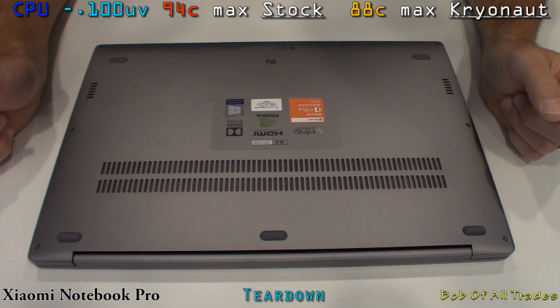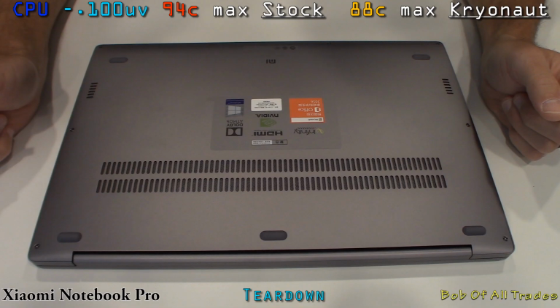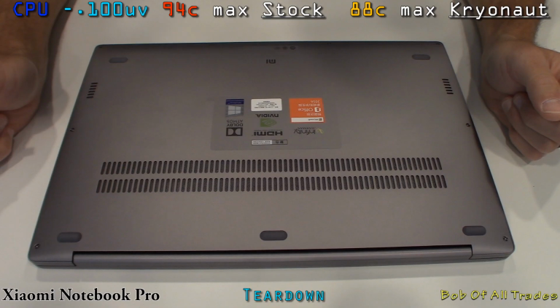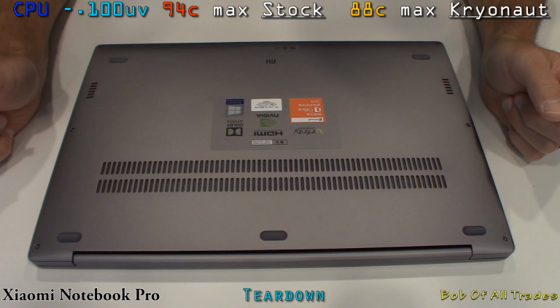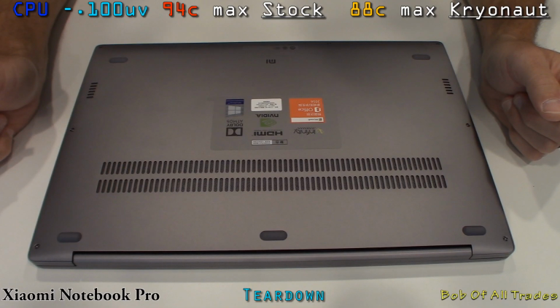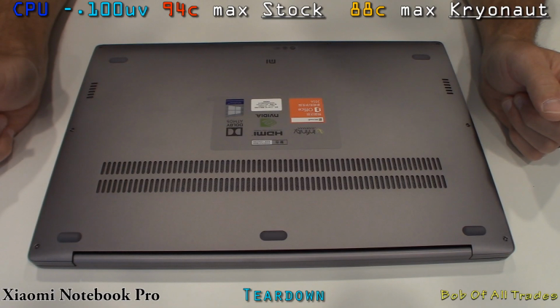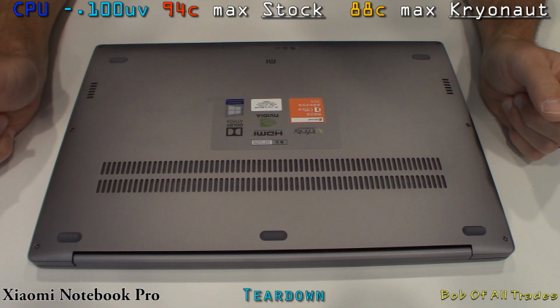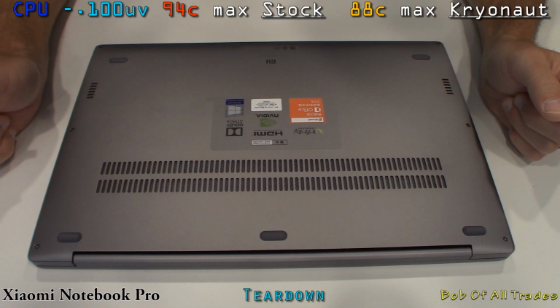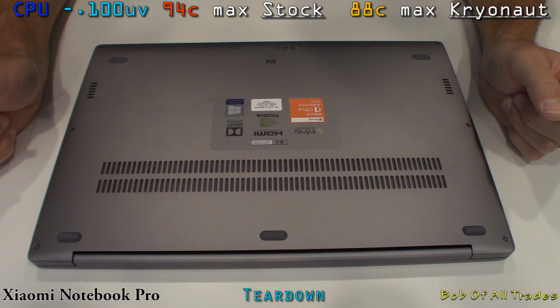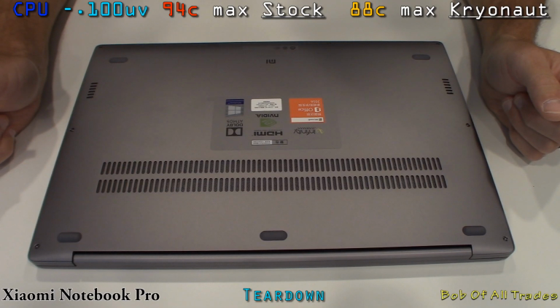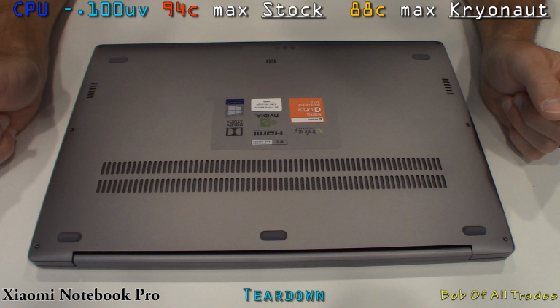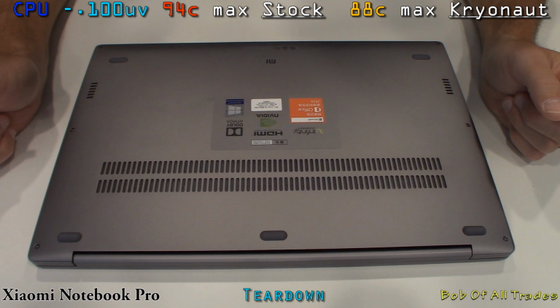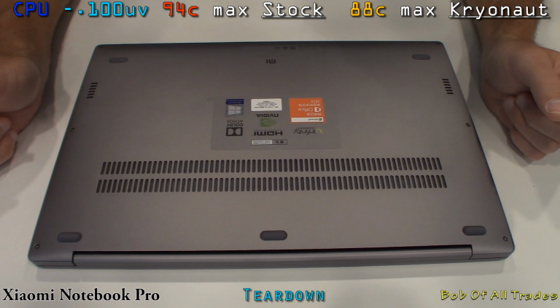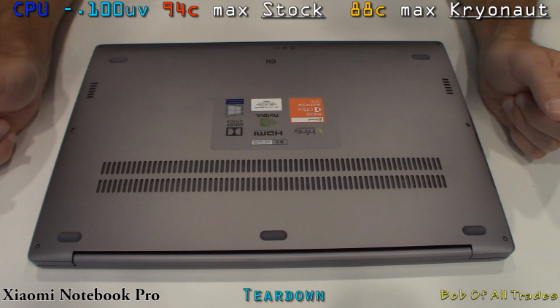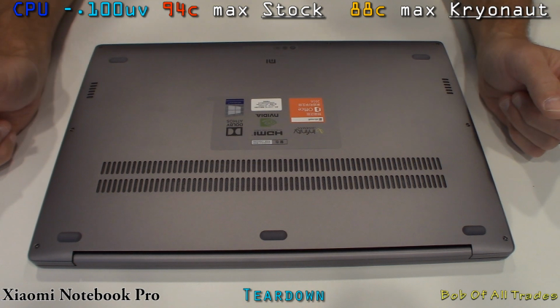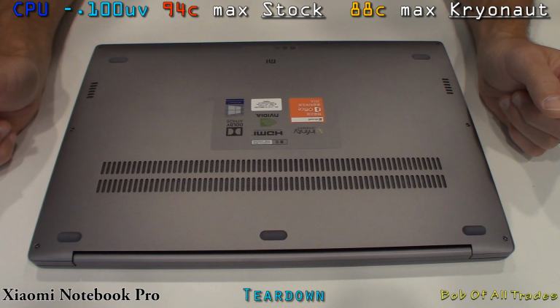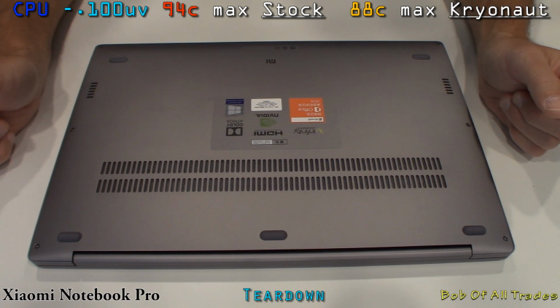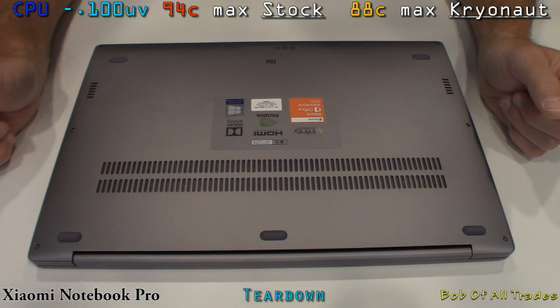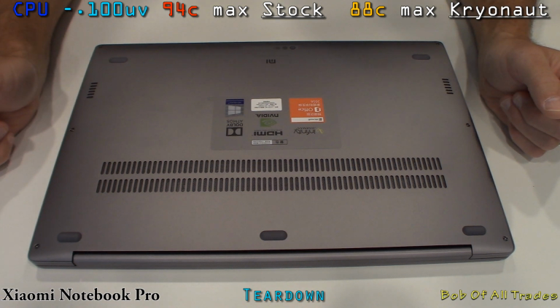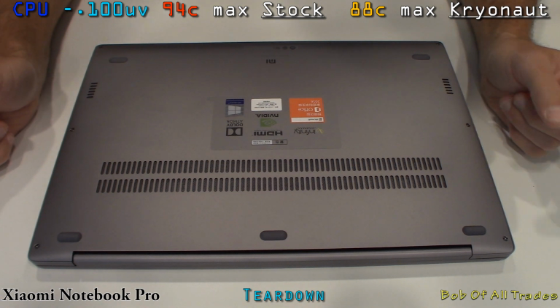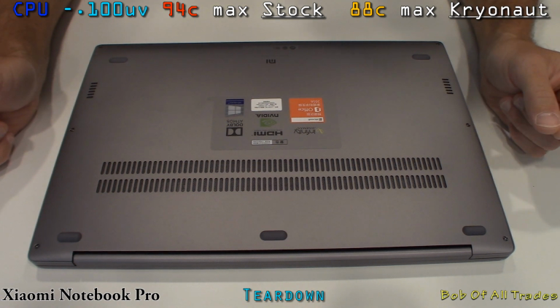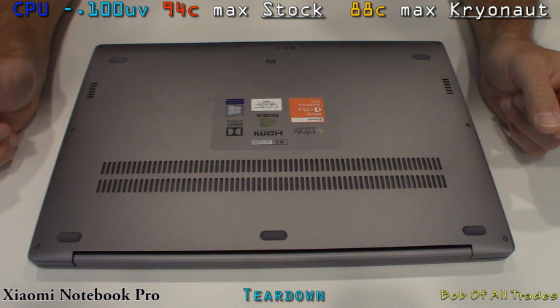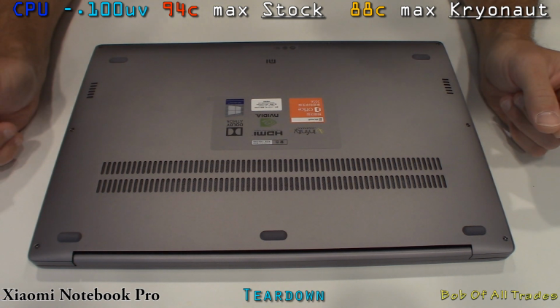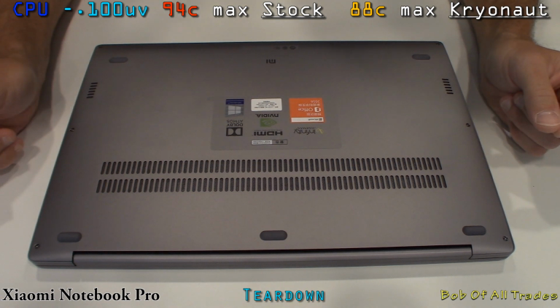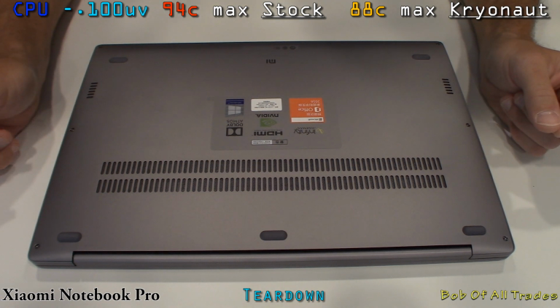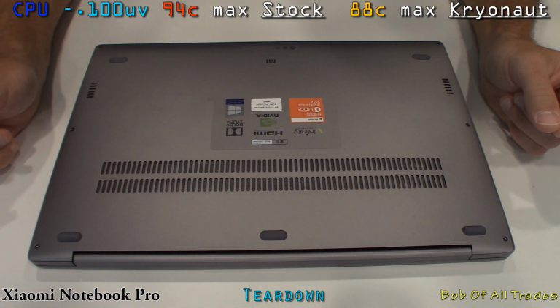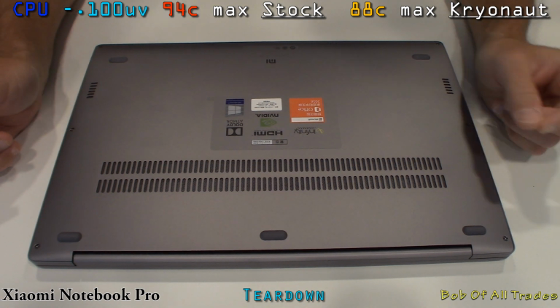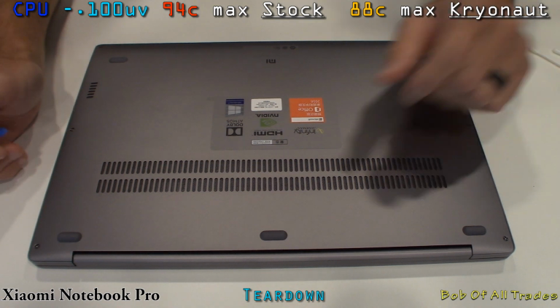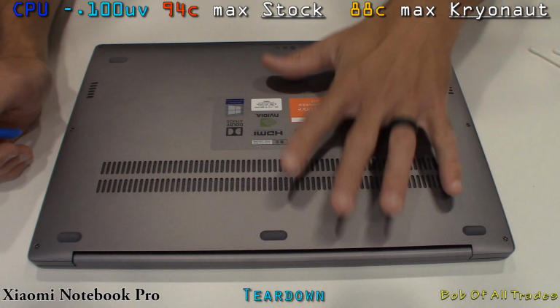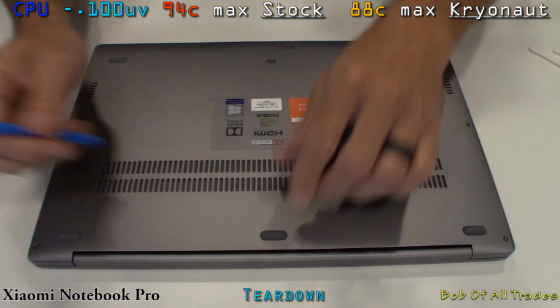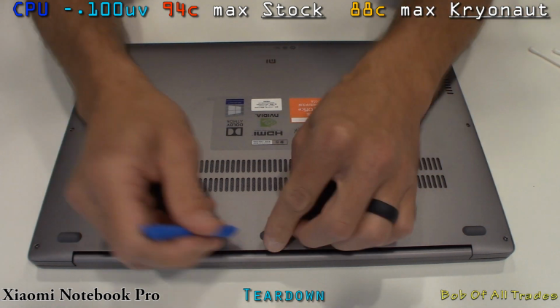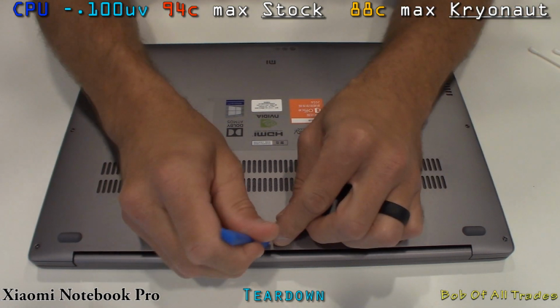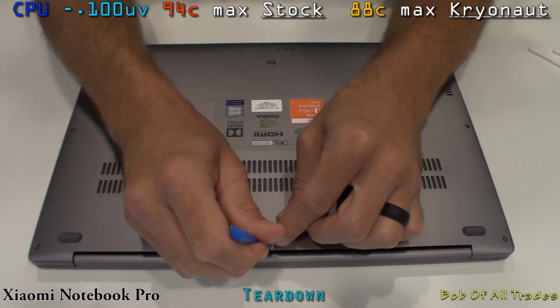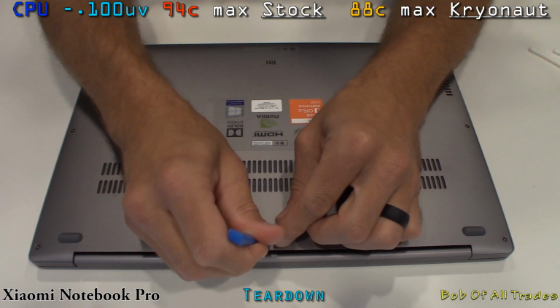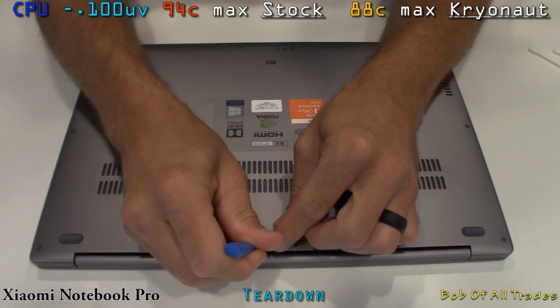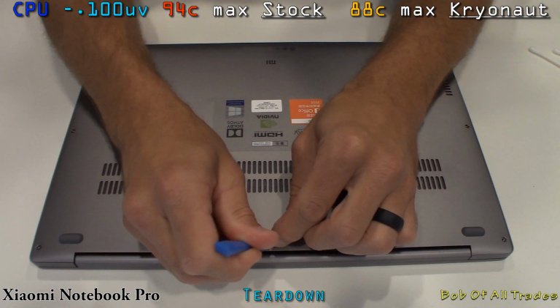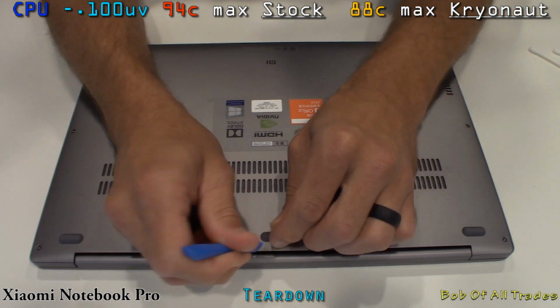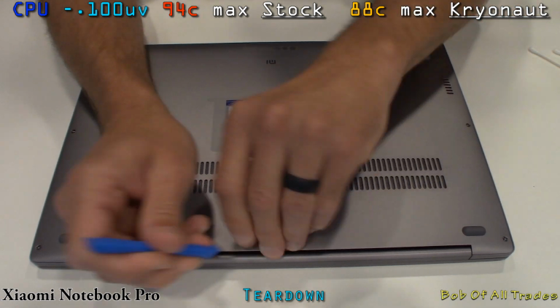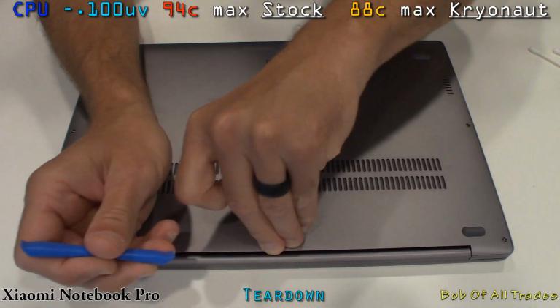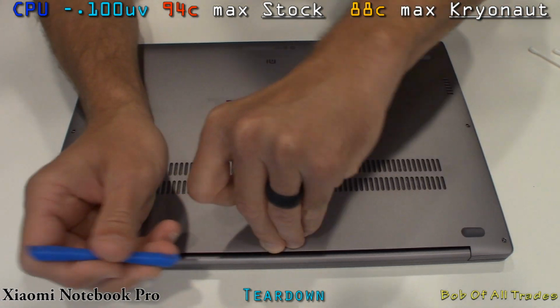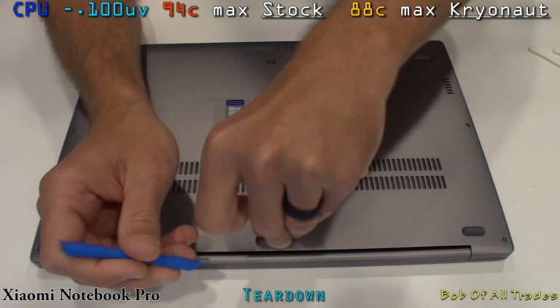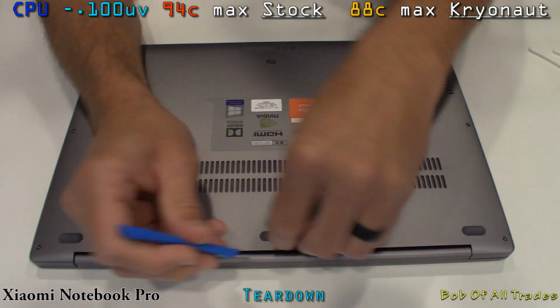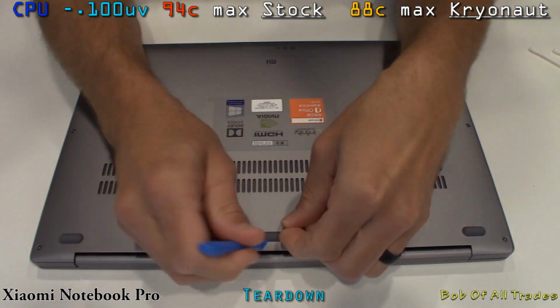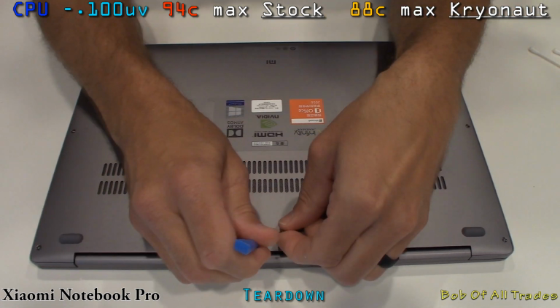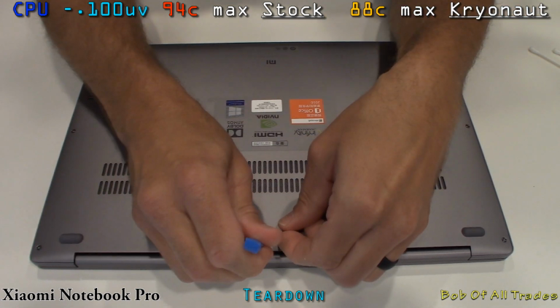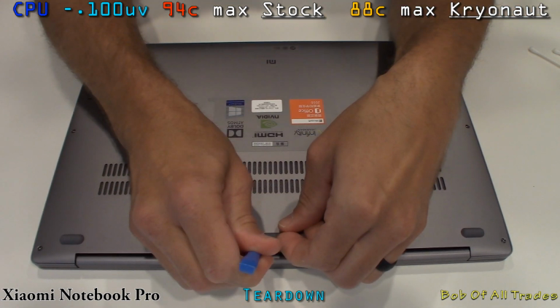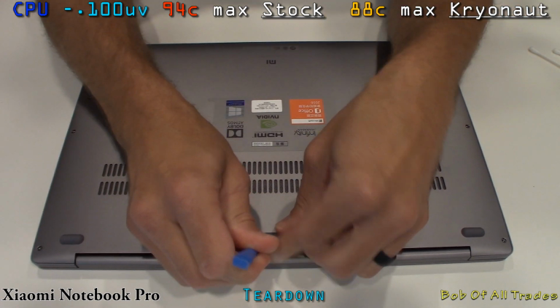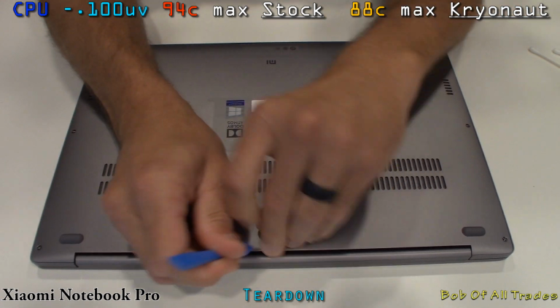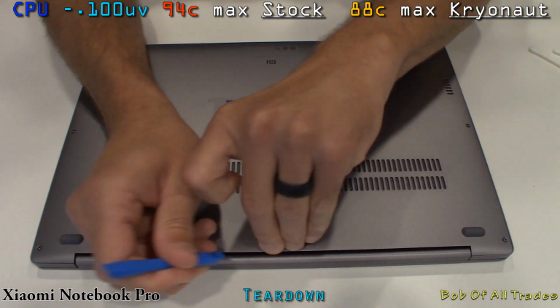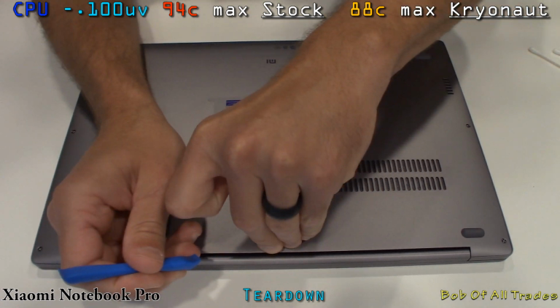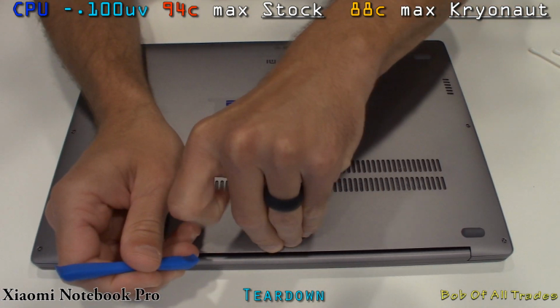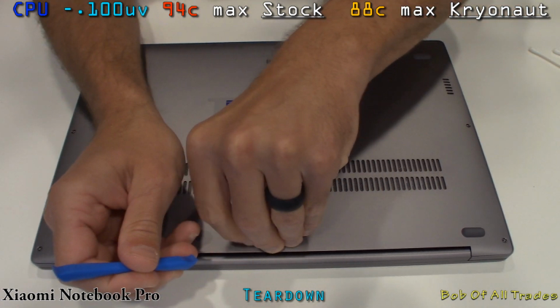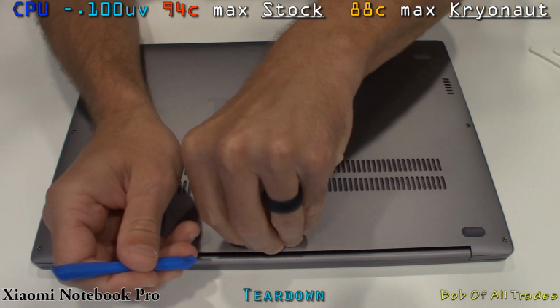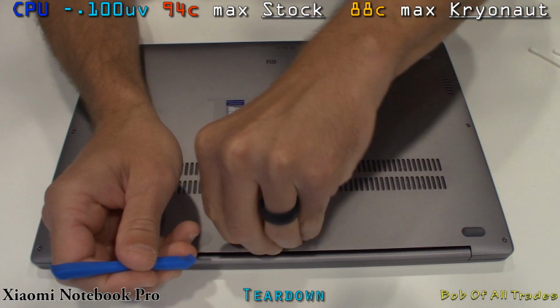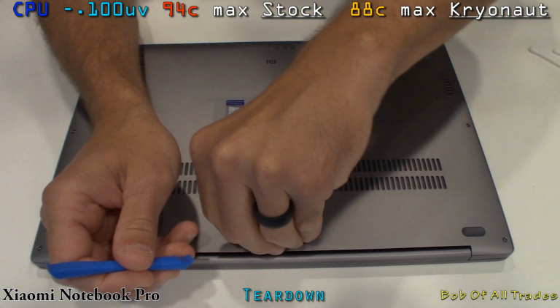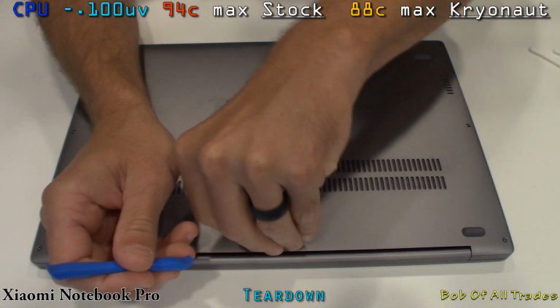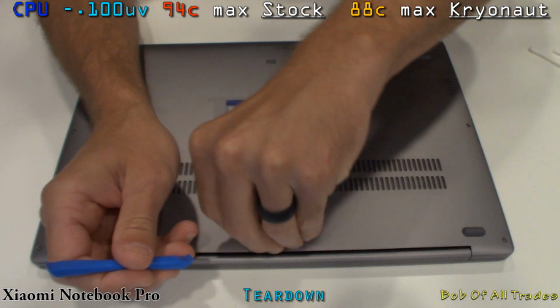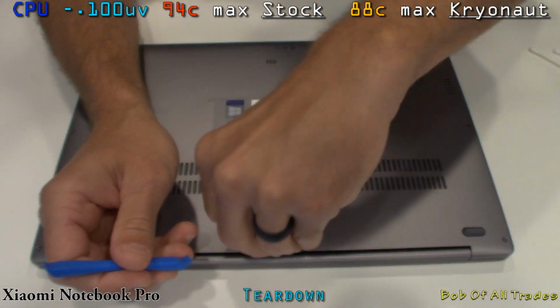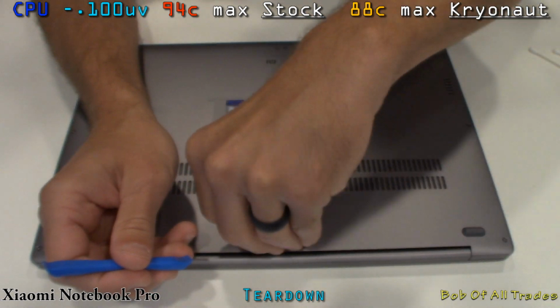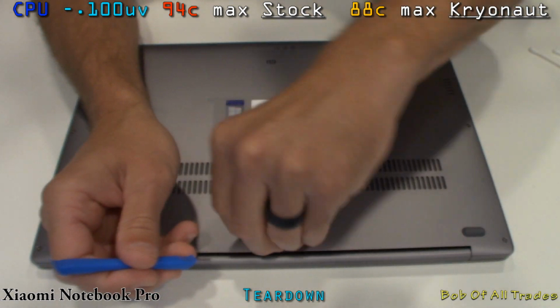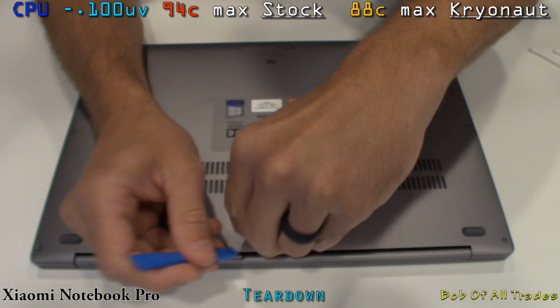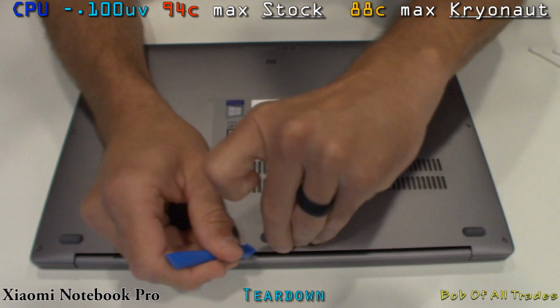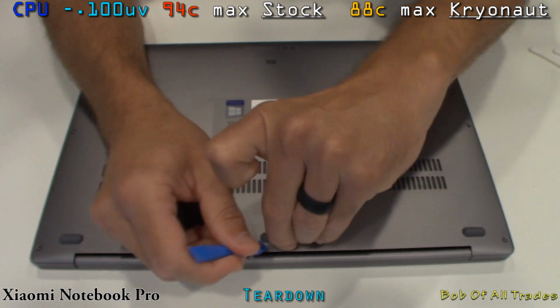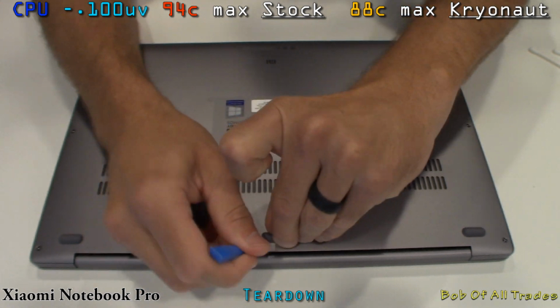Greetings, folks. Today we are going to dismantle, repaste, and reassemble the Xiaomi Notebook Pro. This features the i5-8250U.